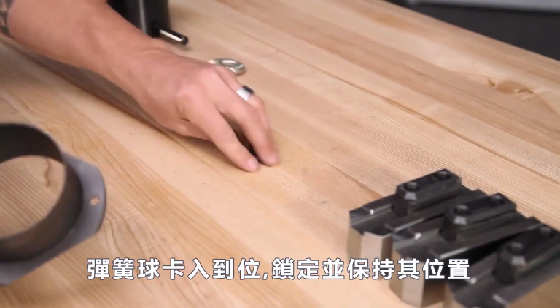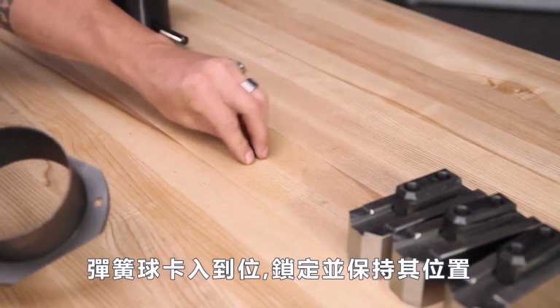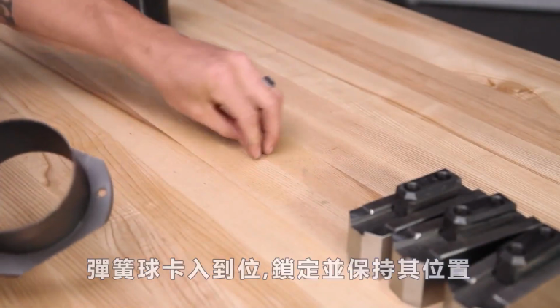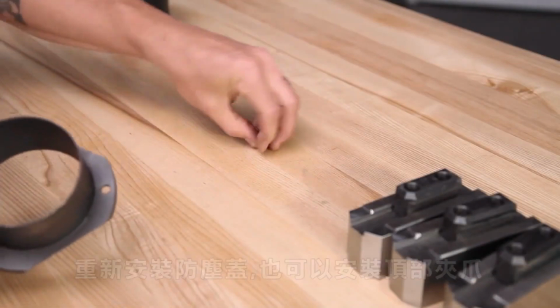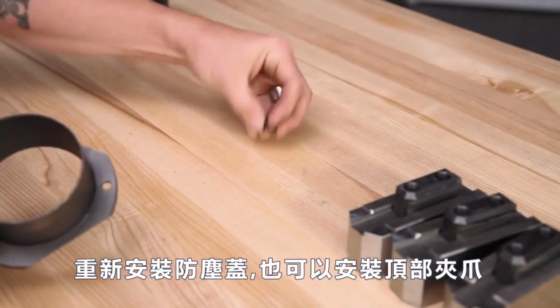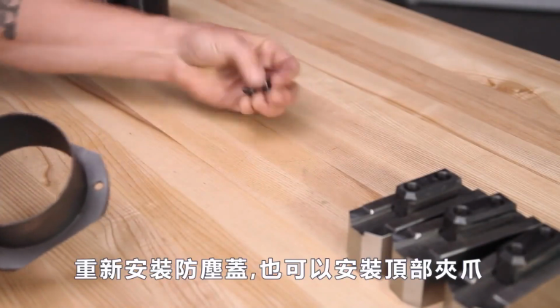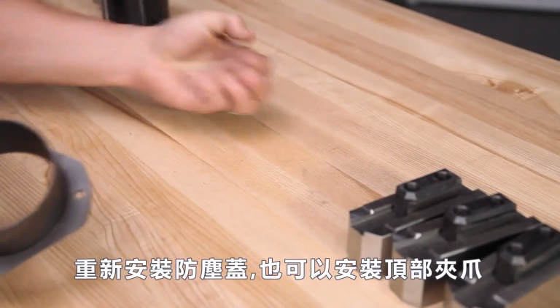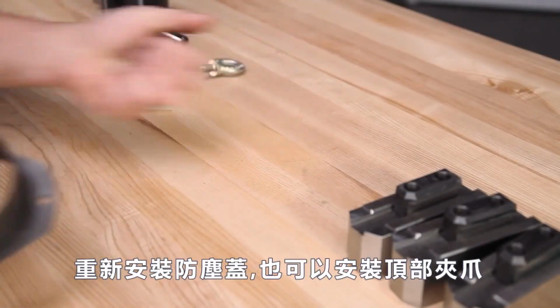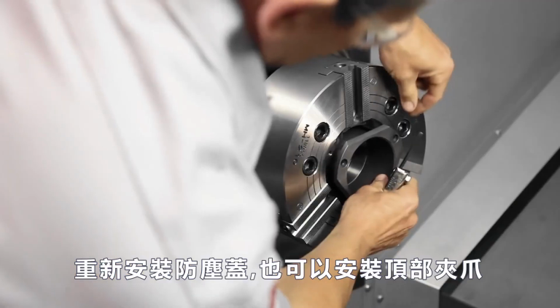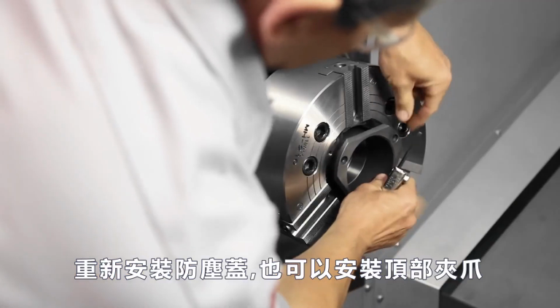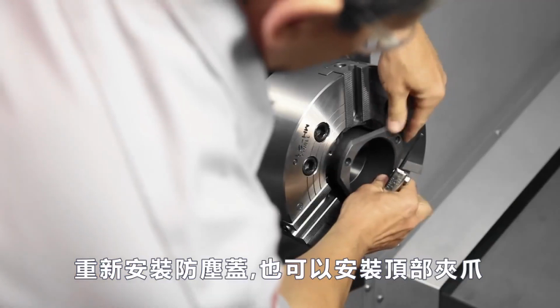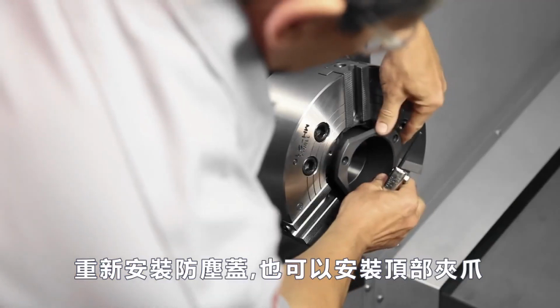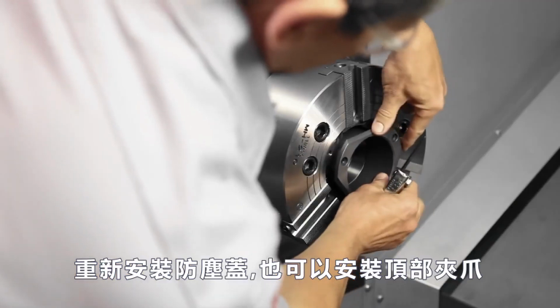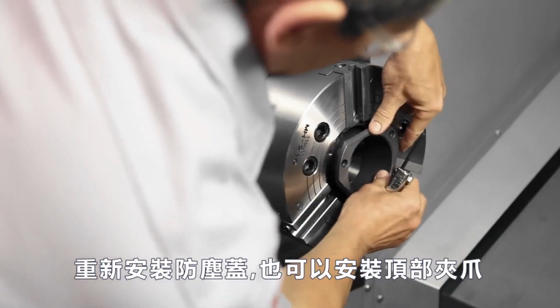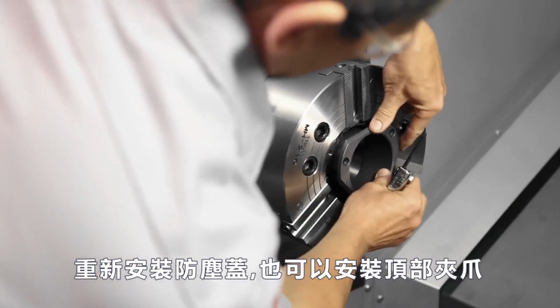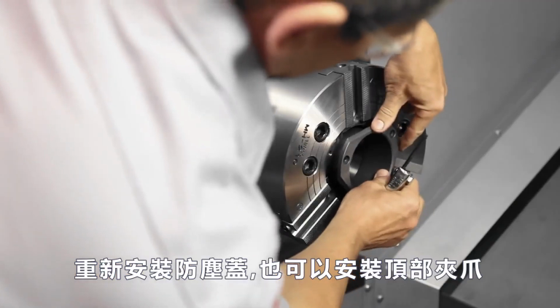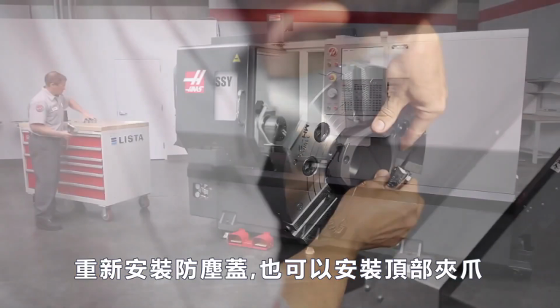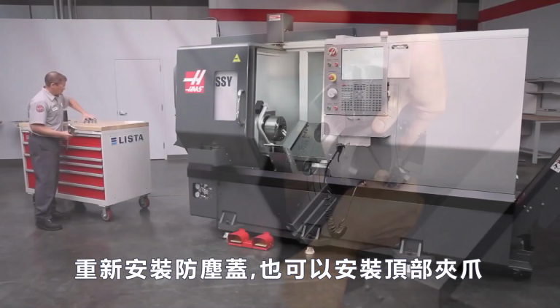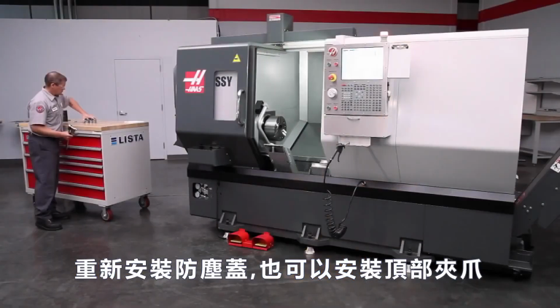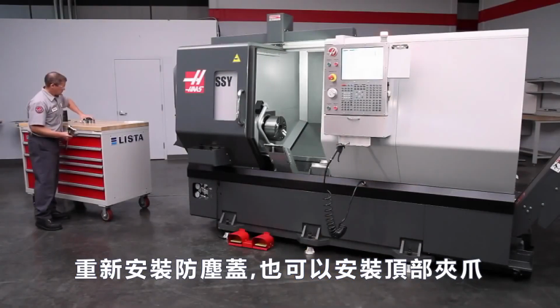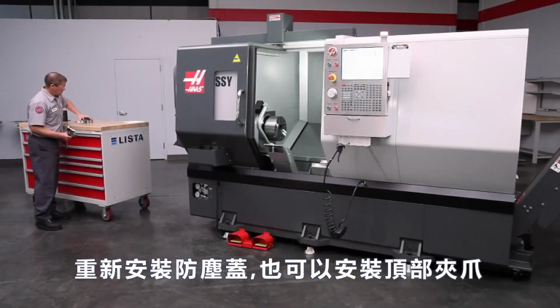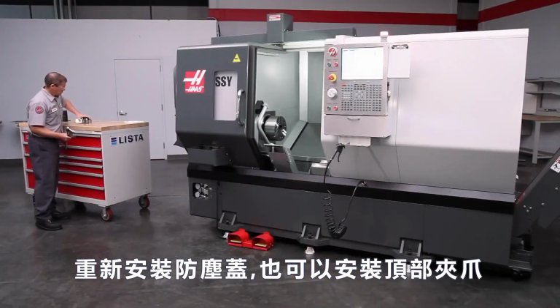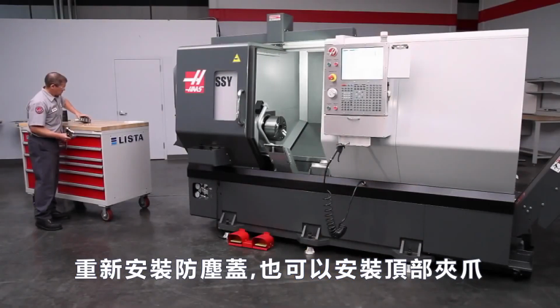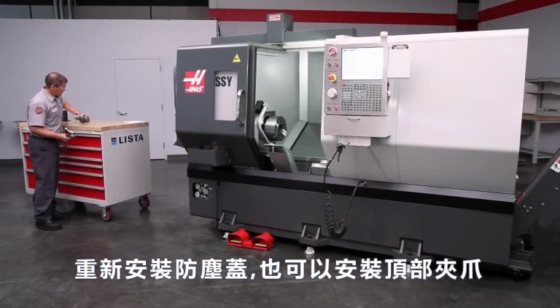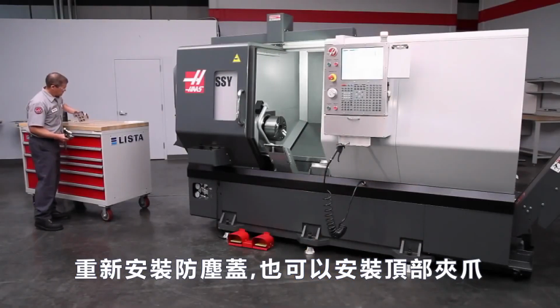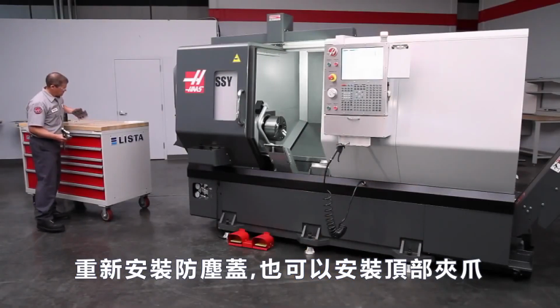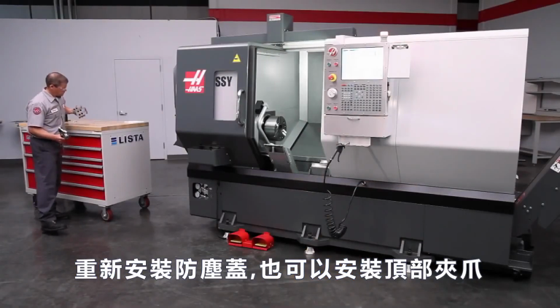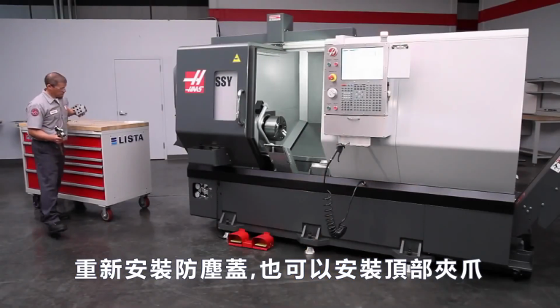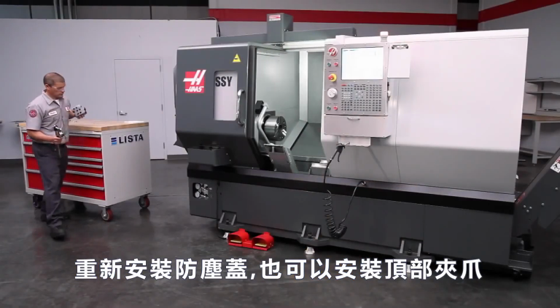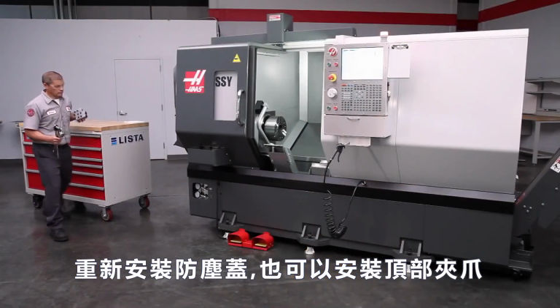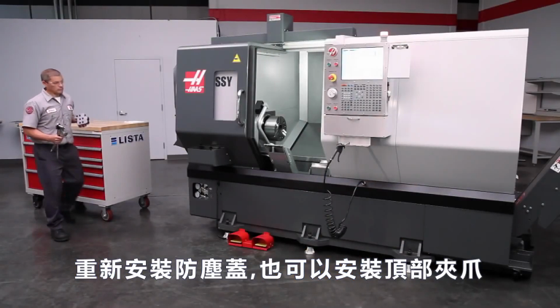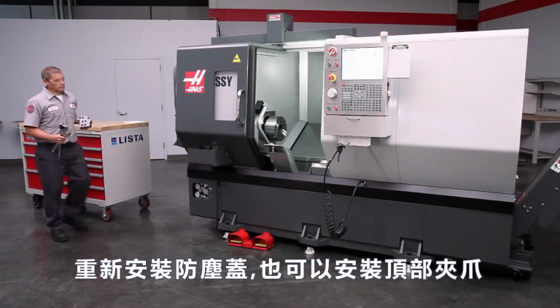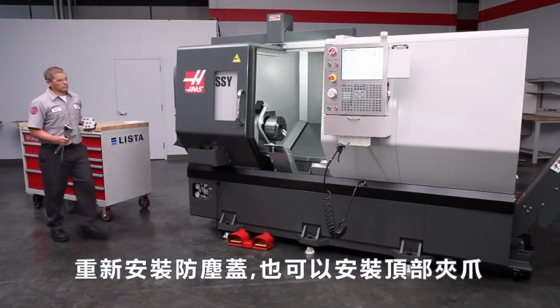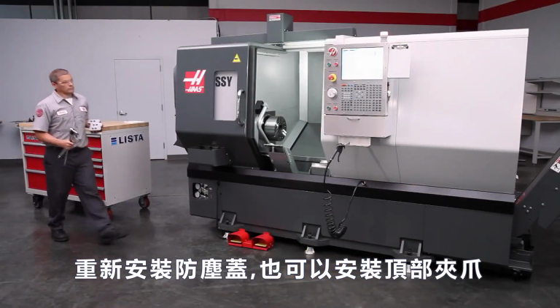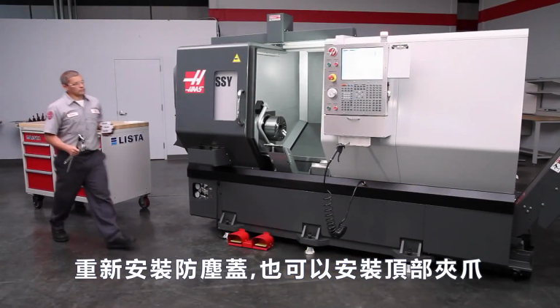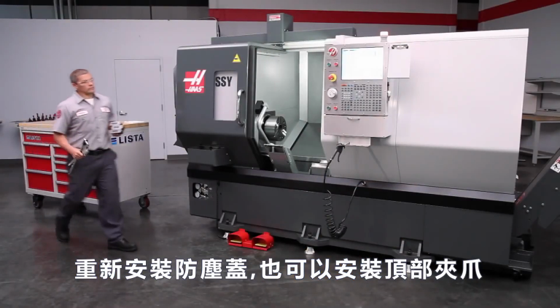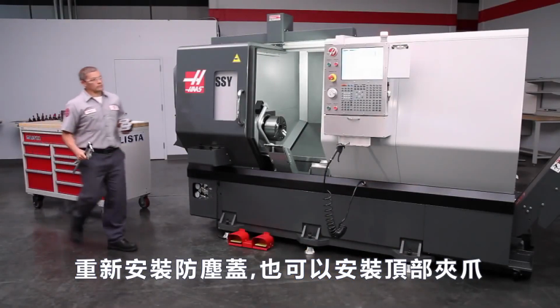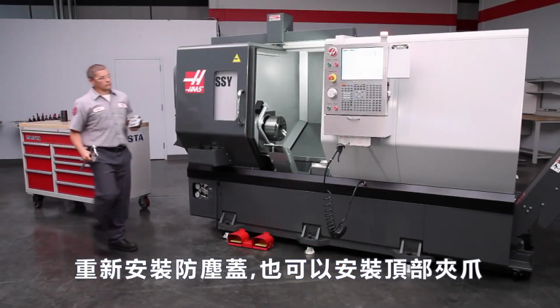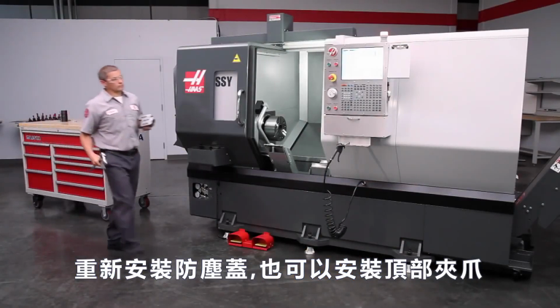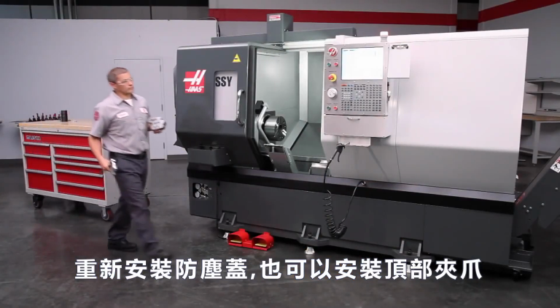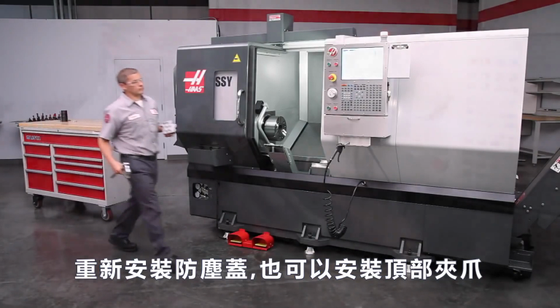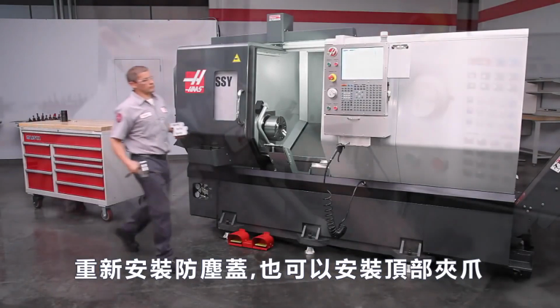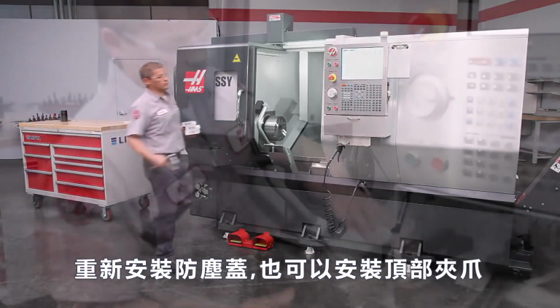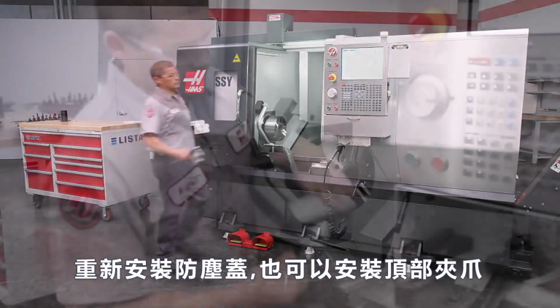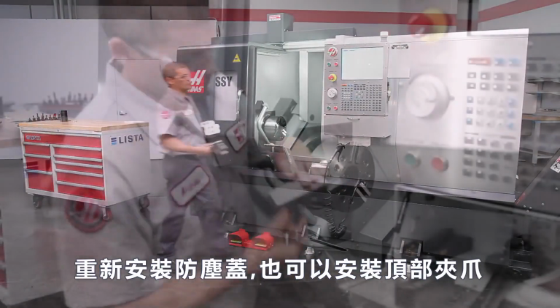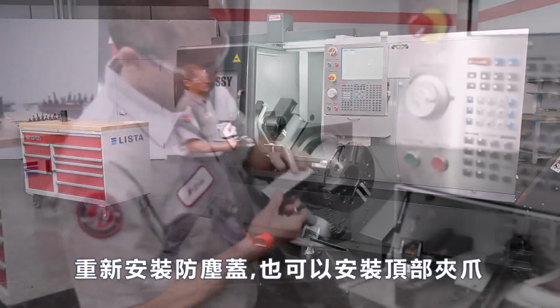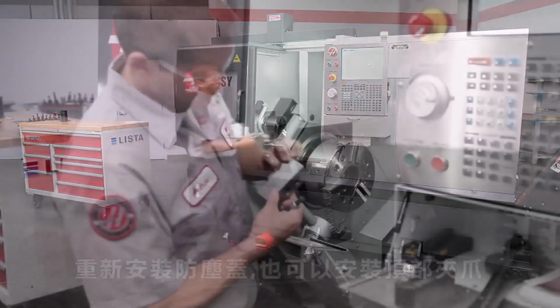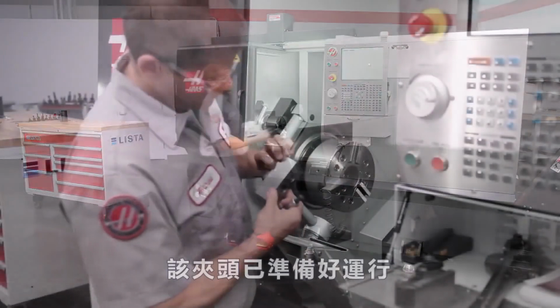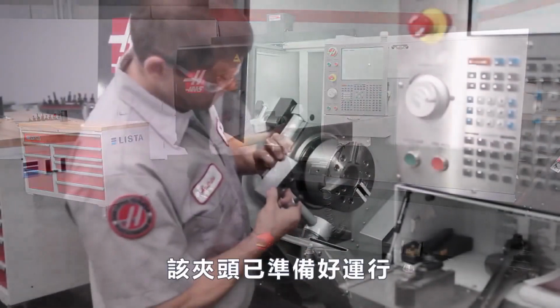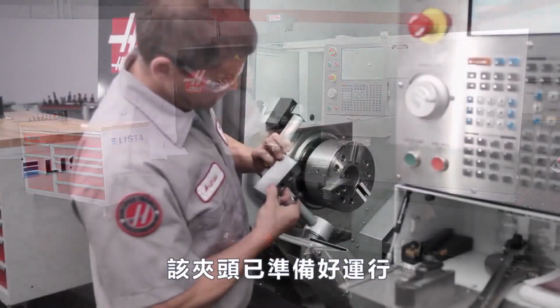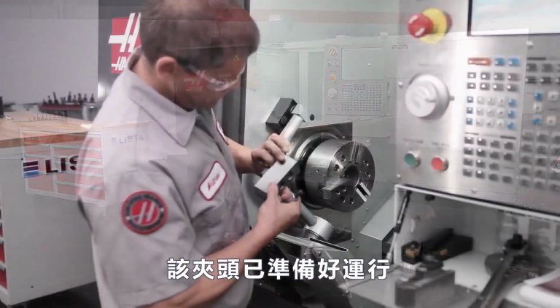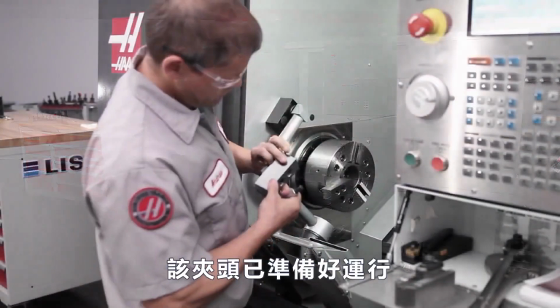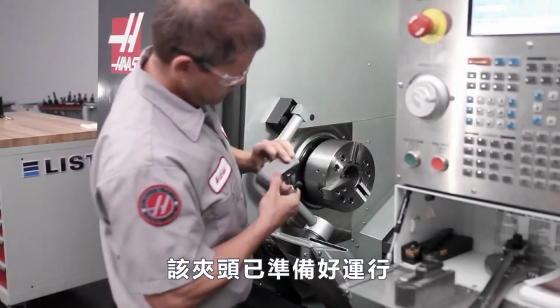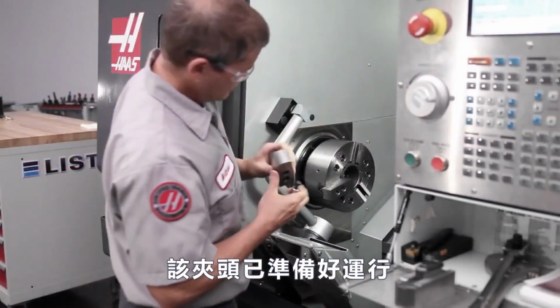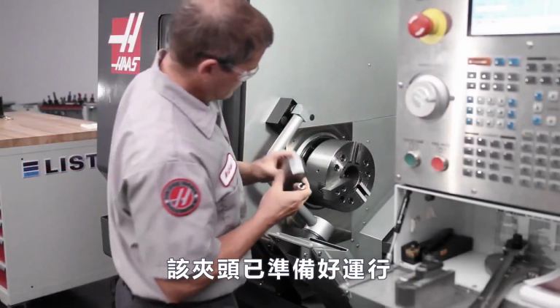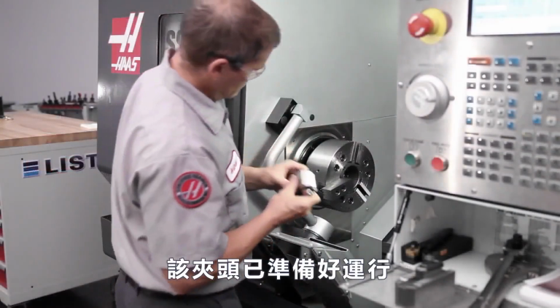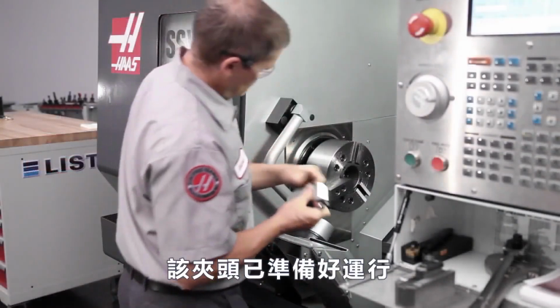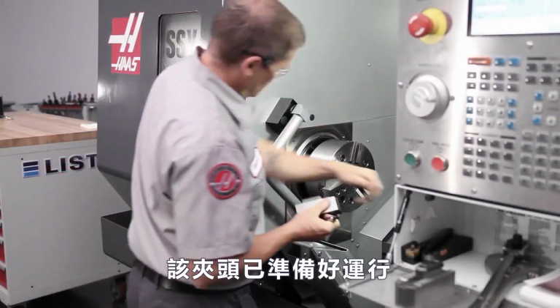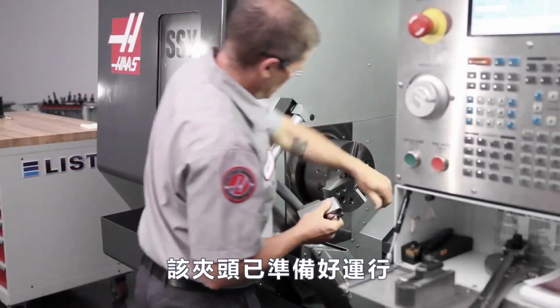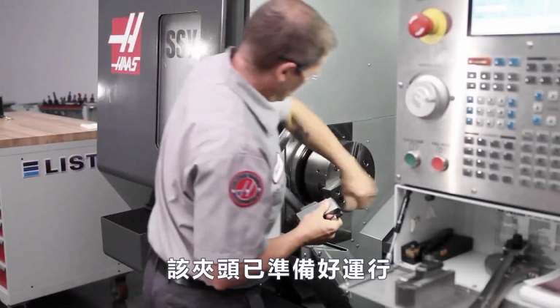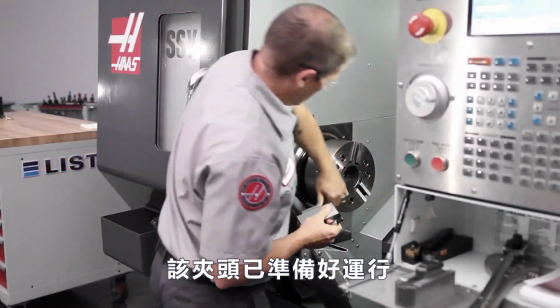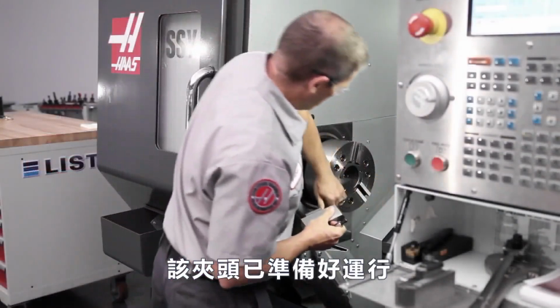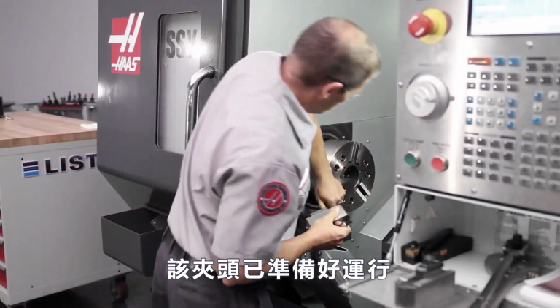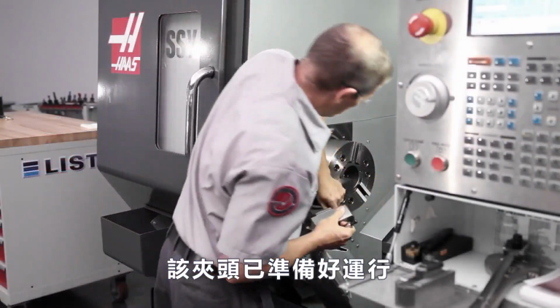Reinstall the chip cover. The top jaws can now be installed and this chuck is ready for operation.